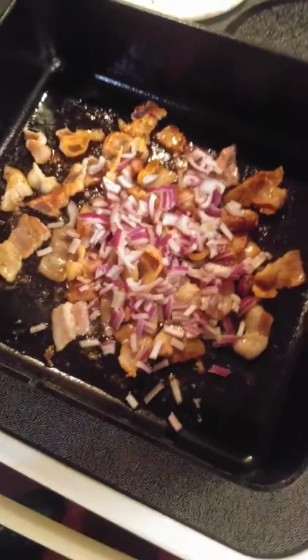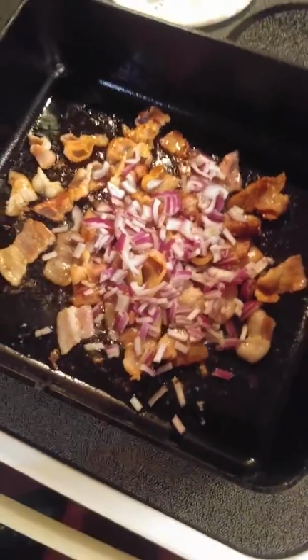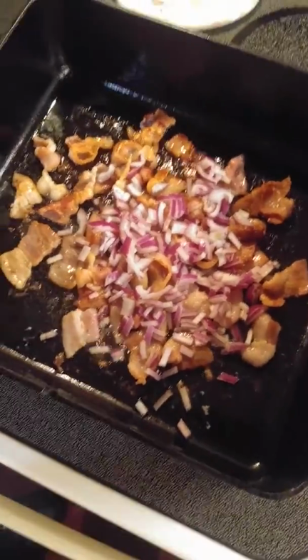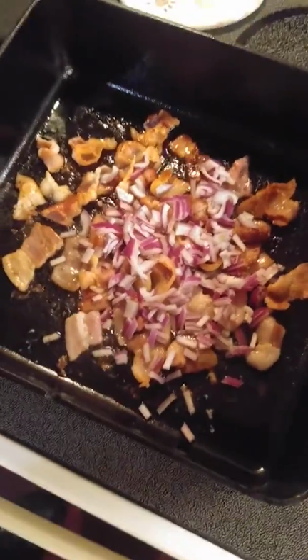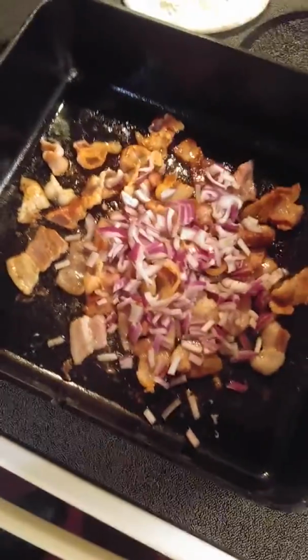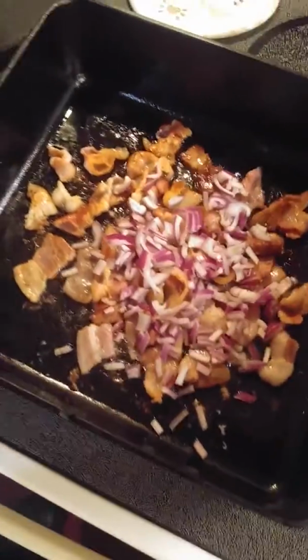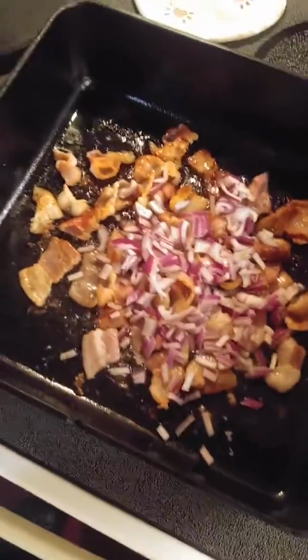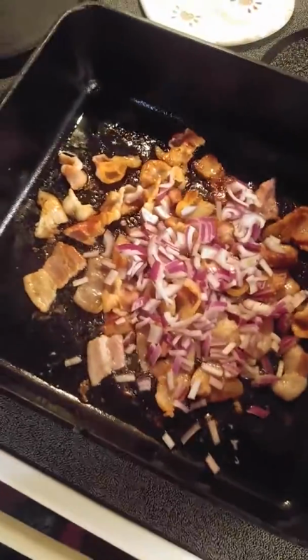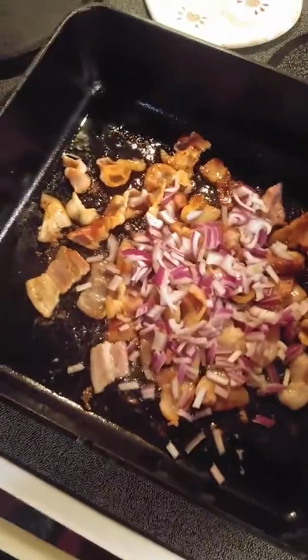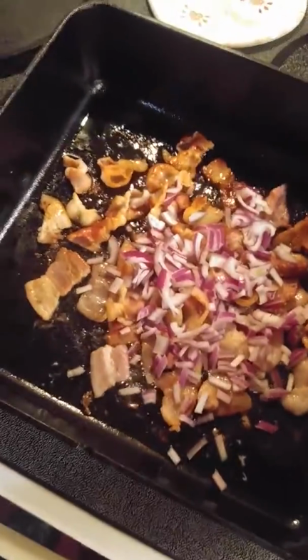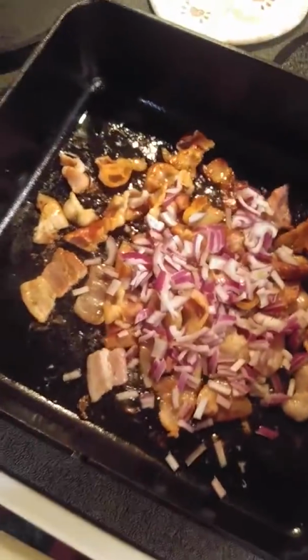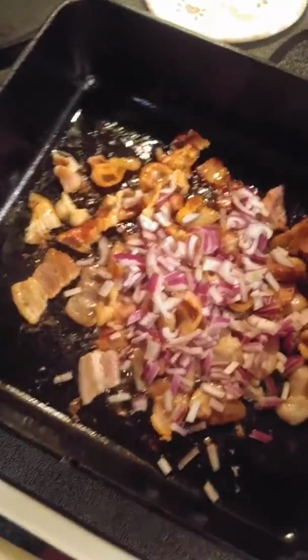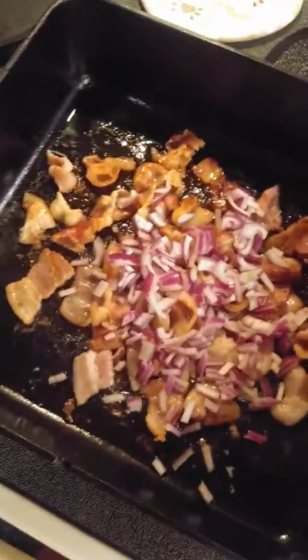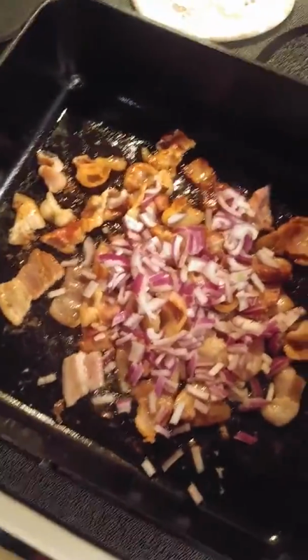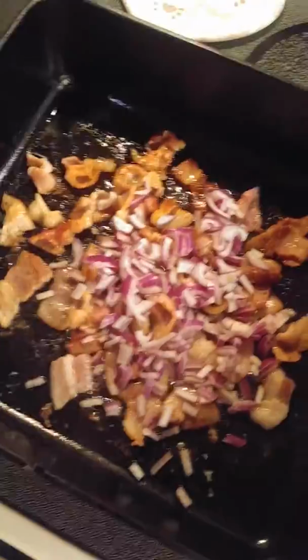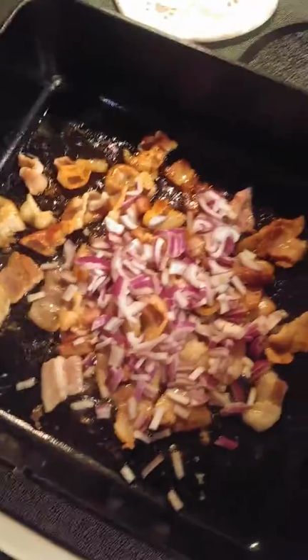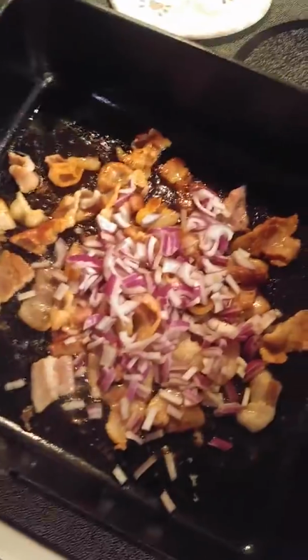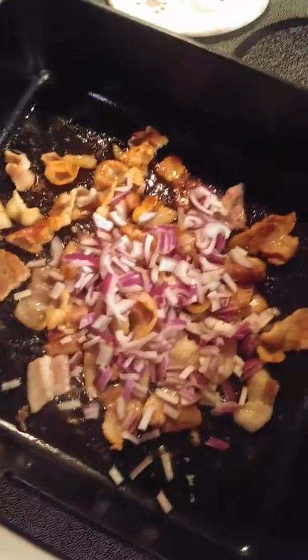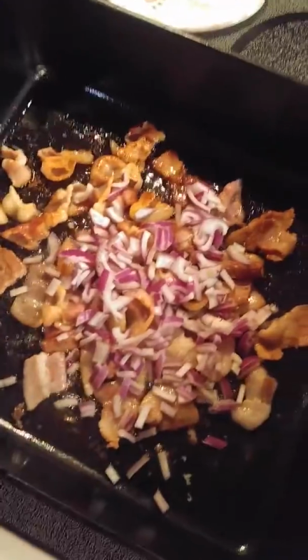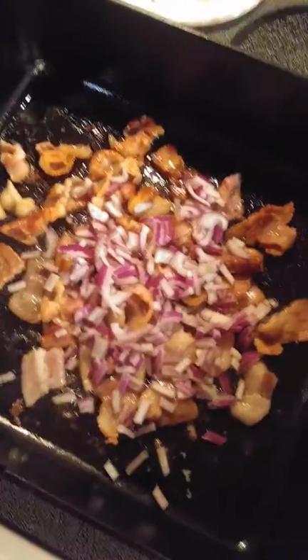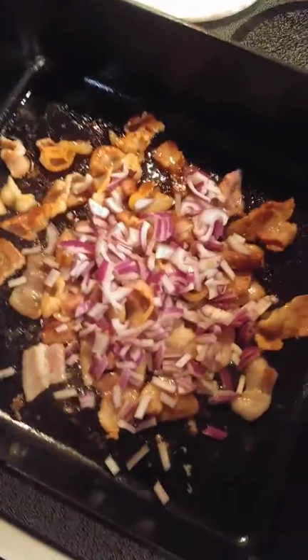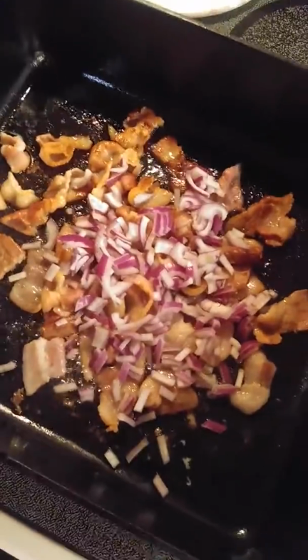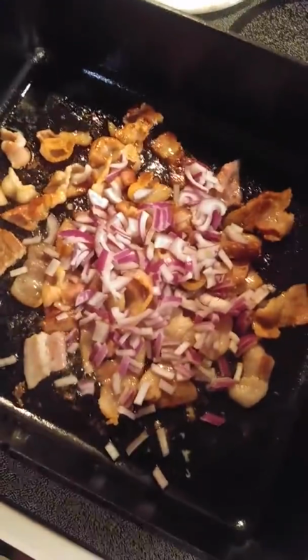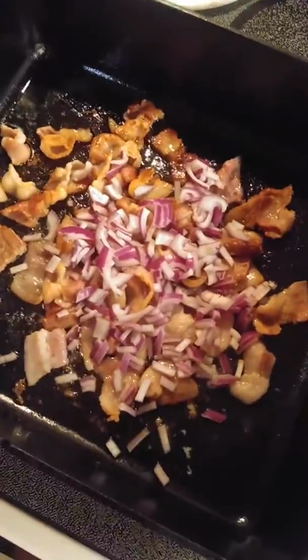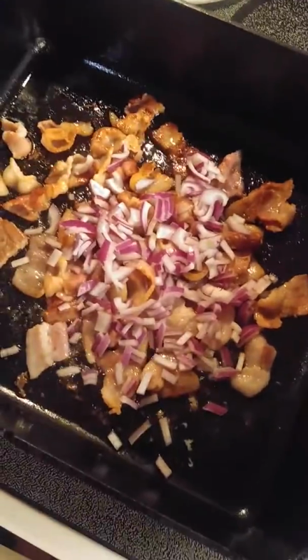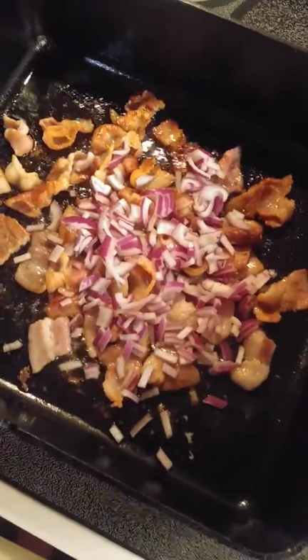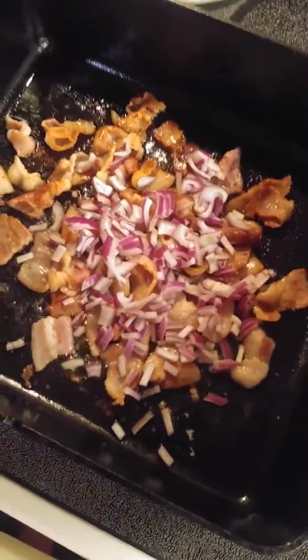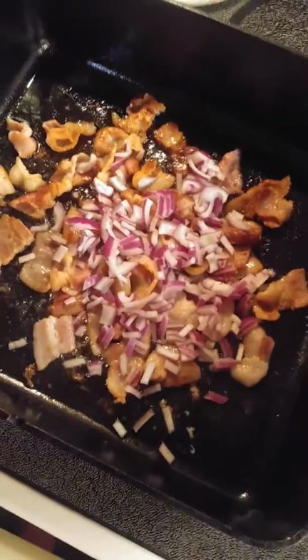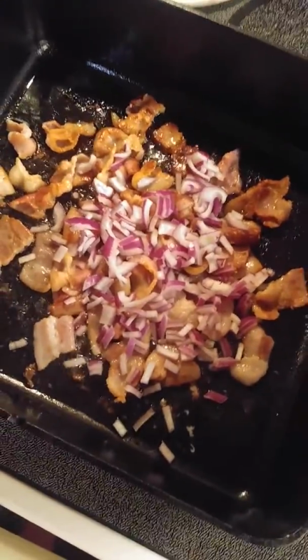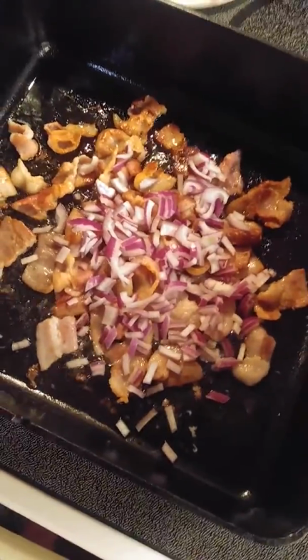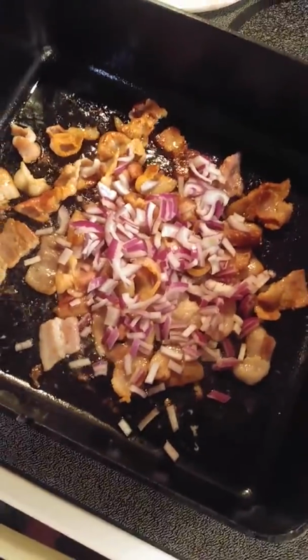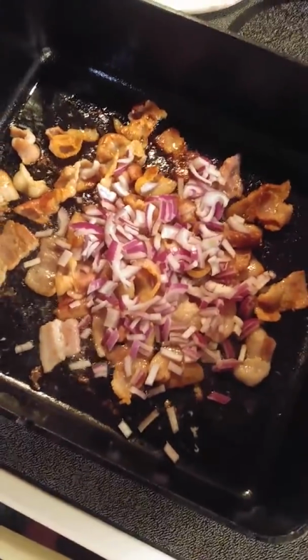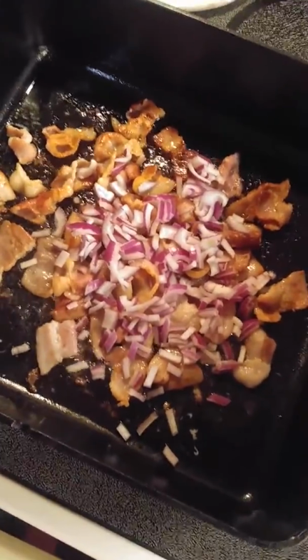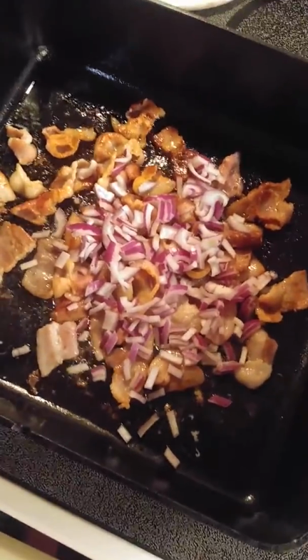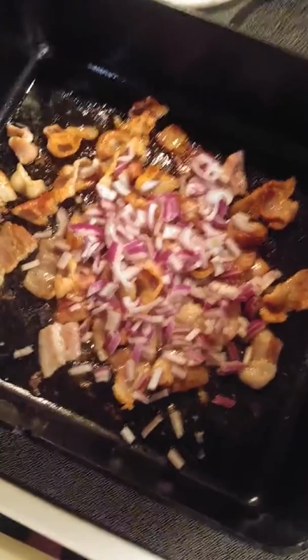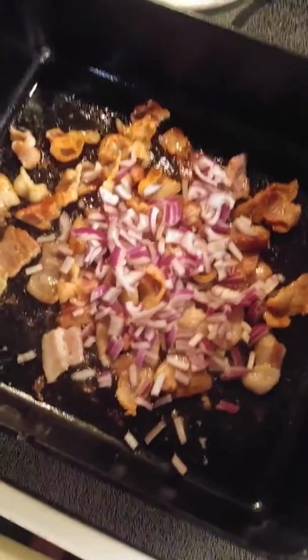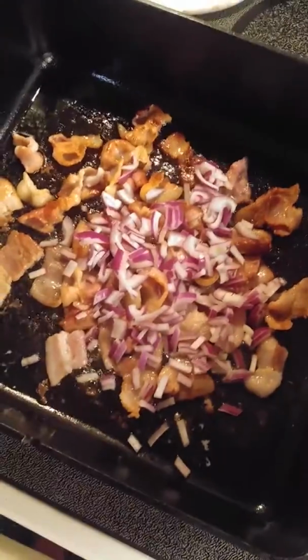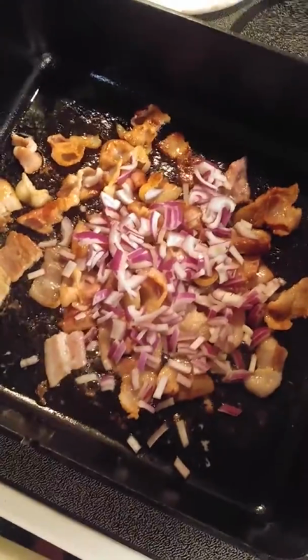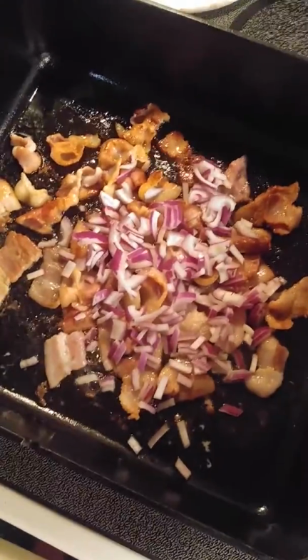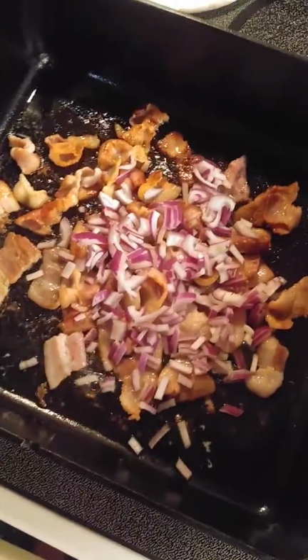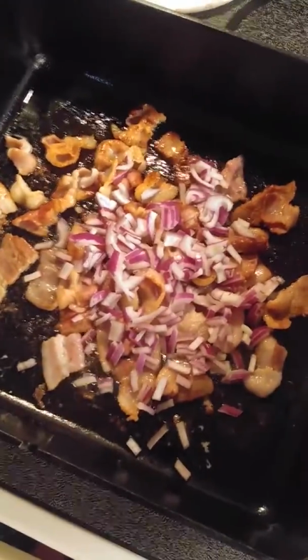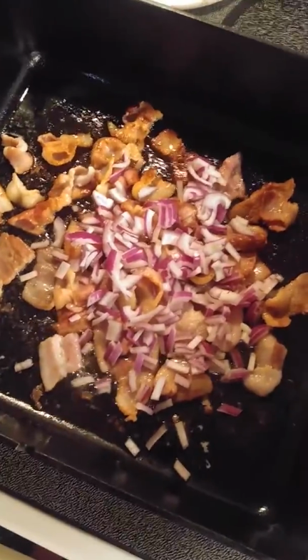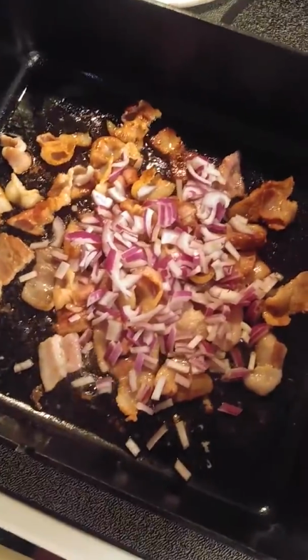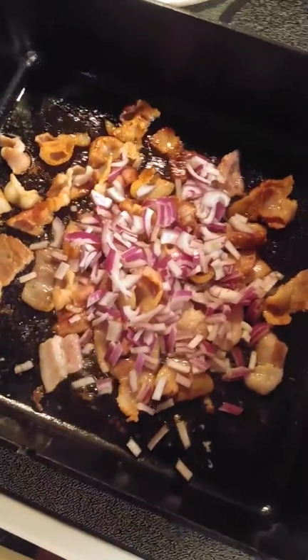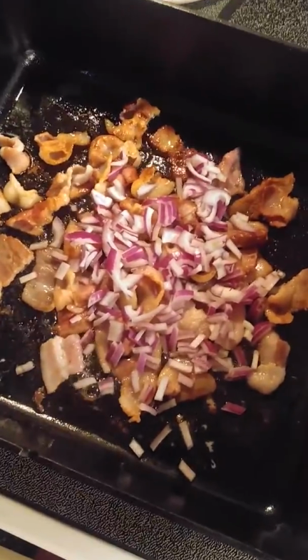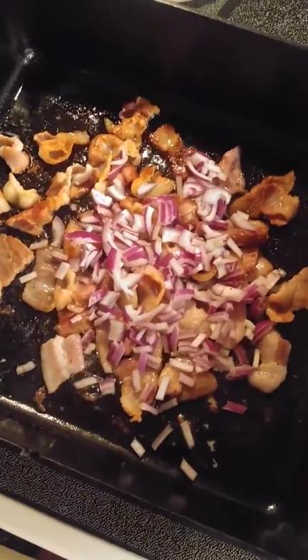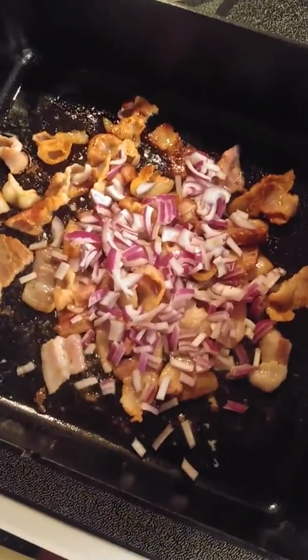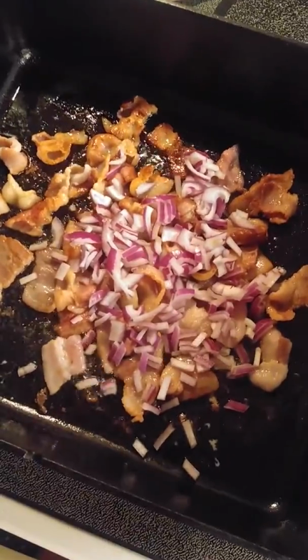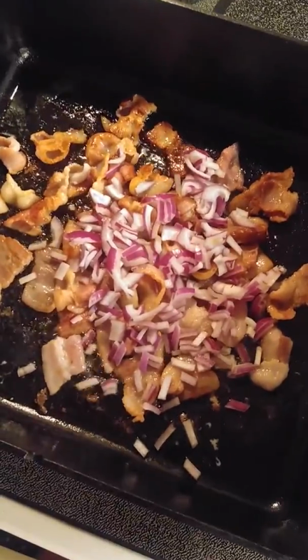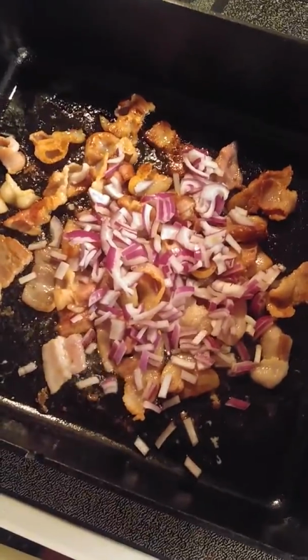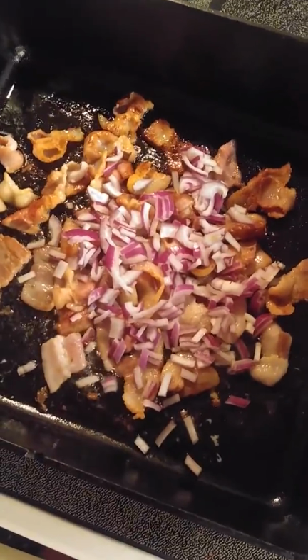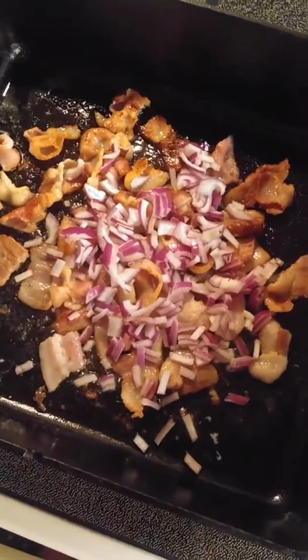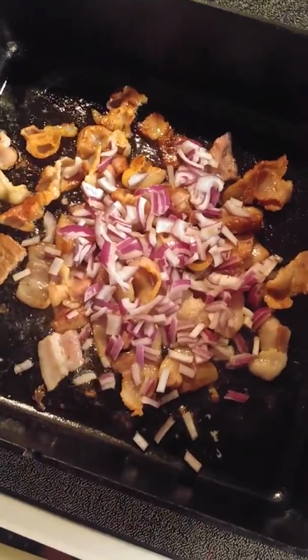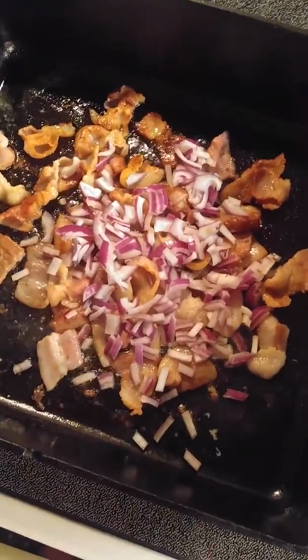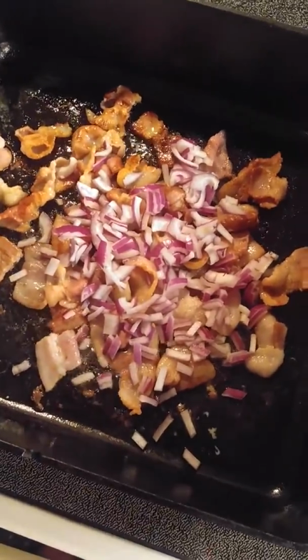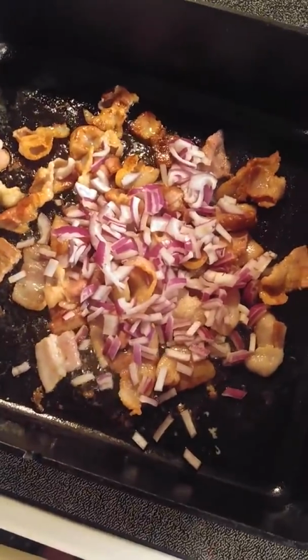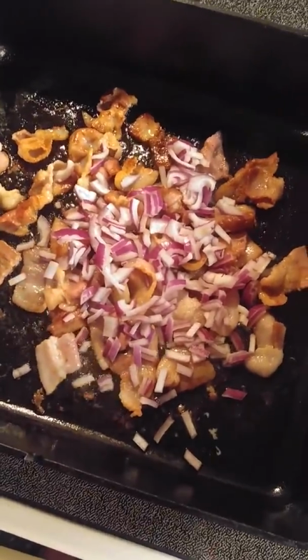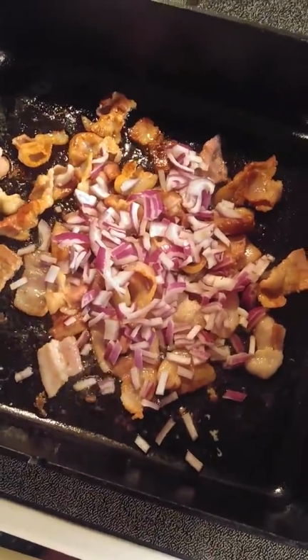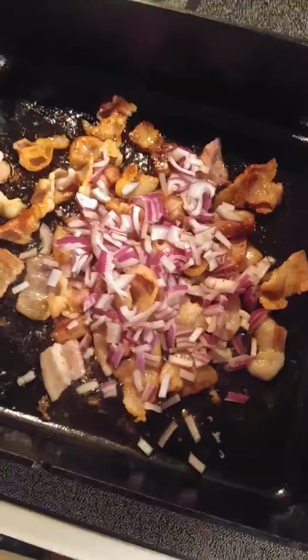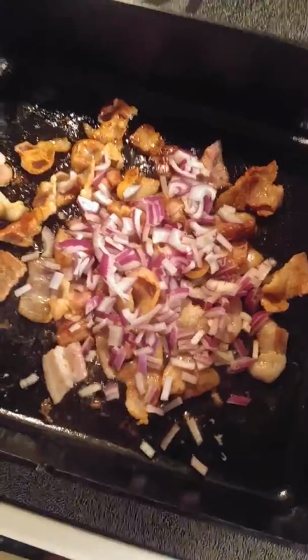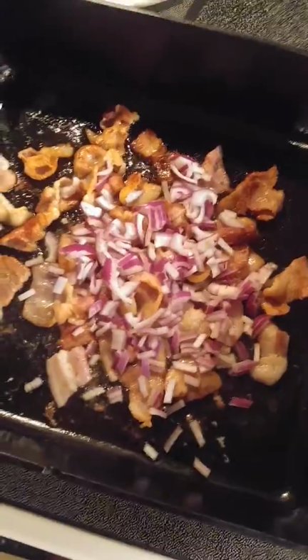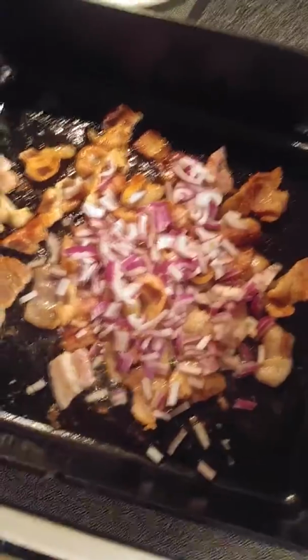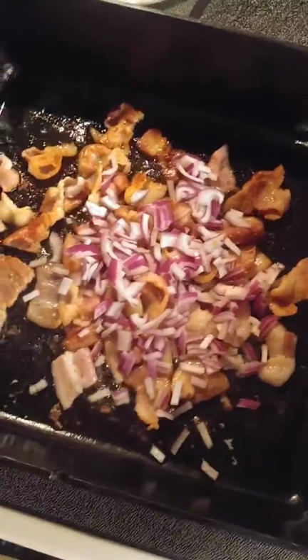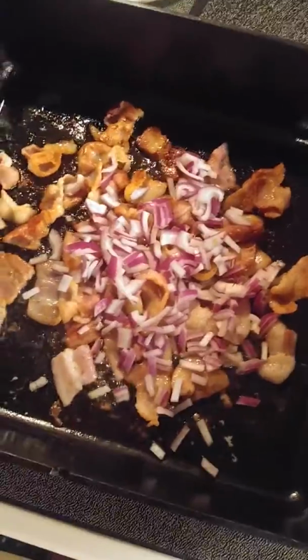Lightly brown the bacon, then add the onion and sauté that a few minutes. And then we'll get the mixture in there.